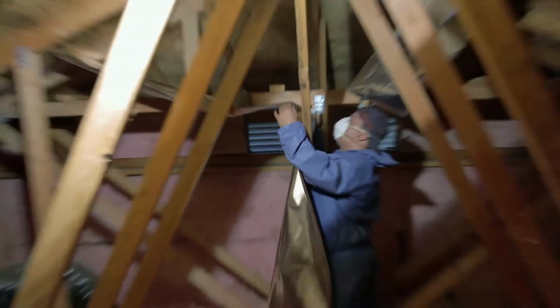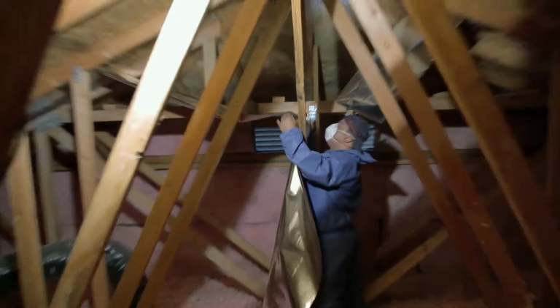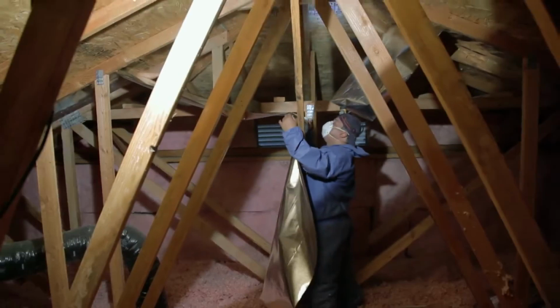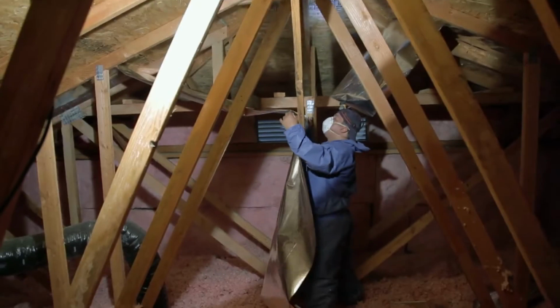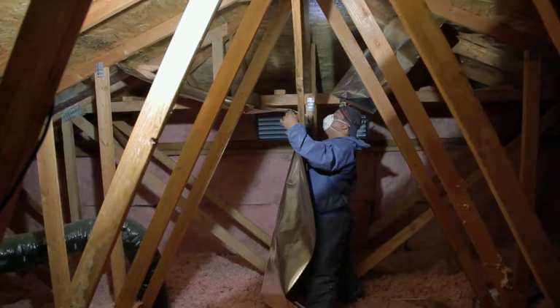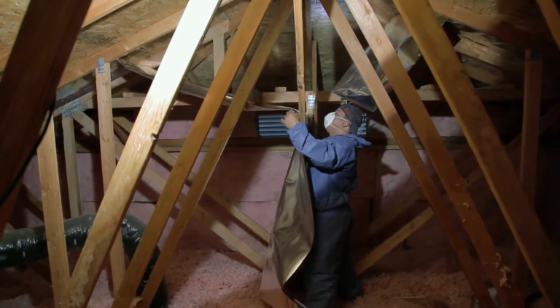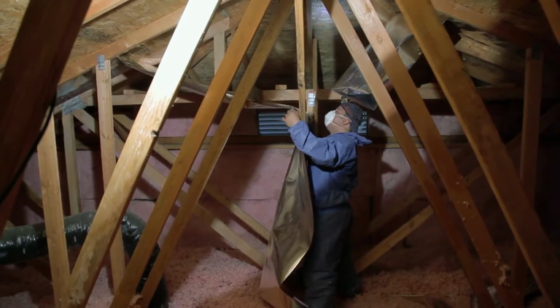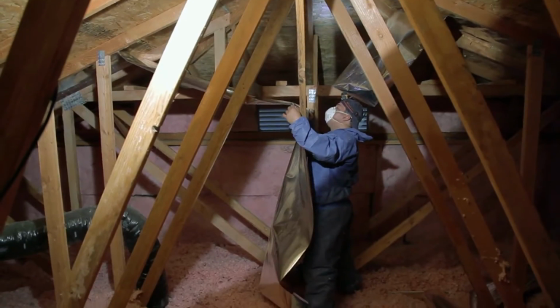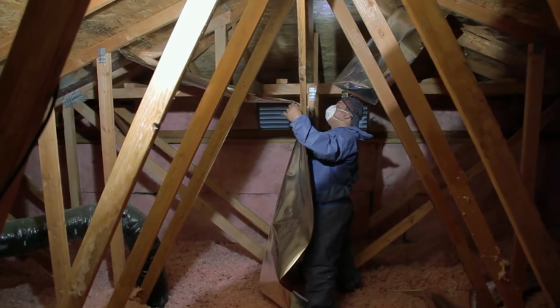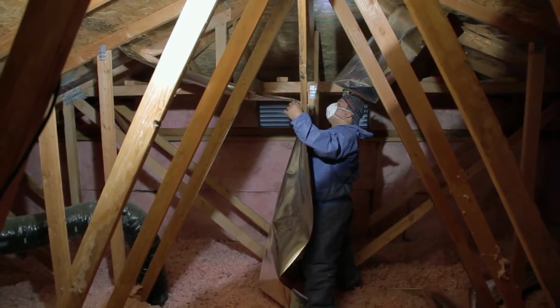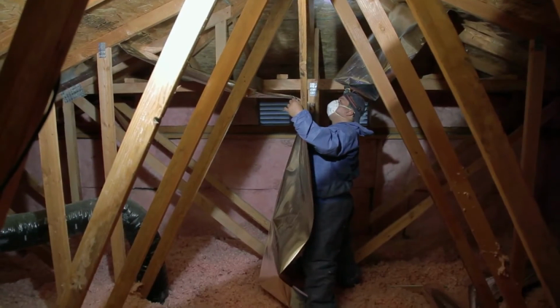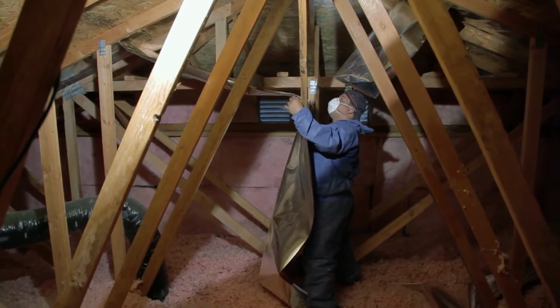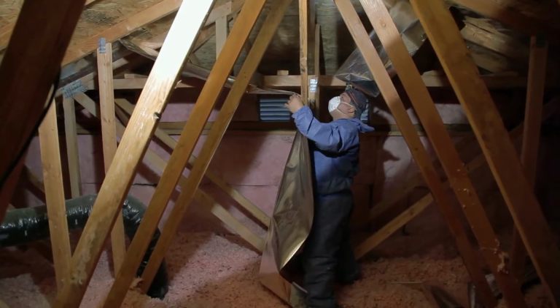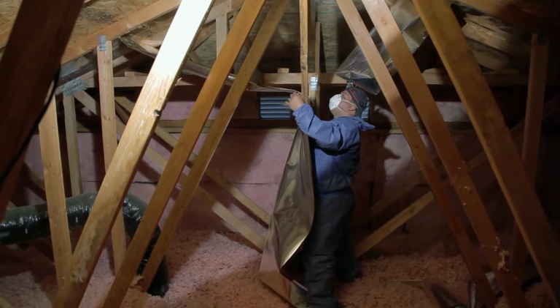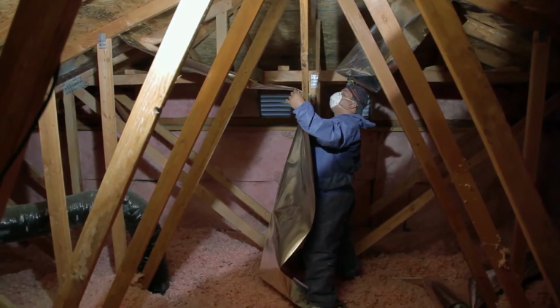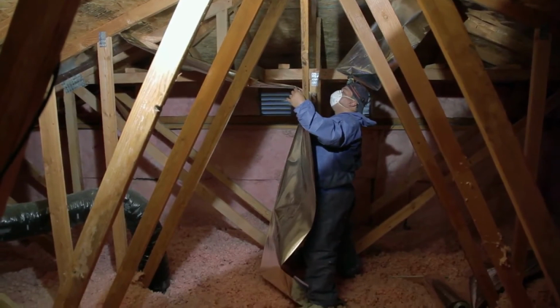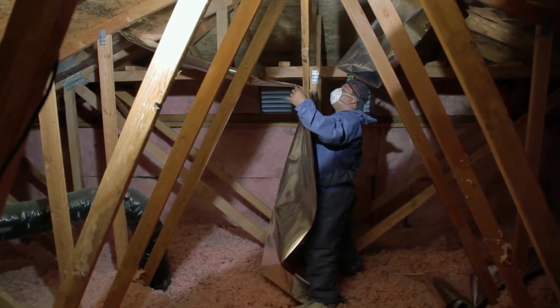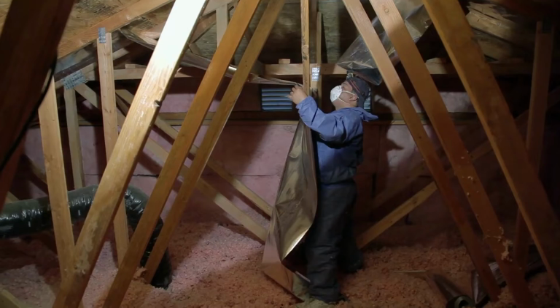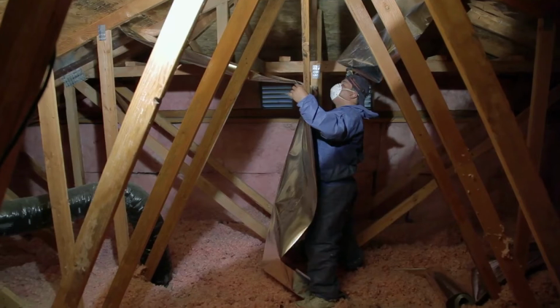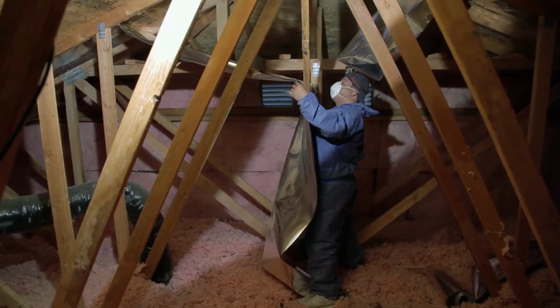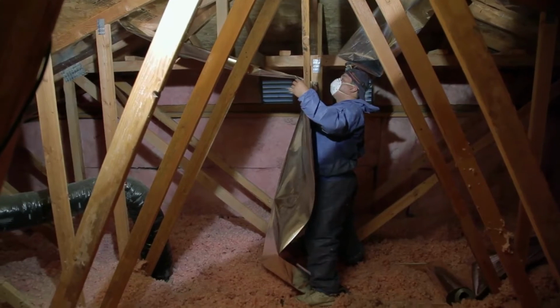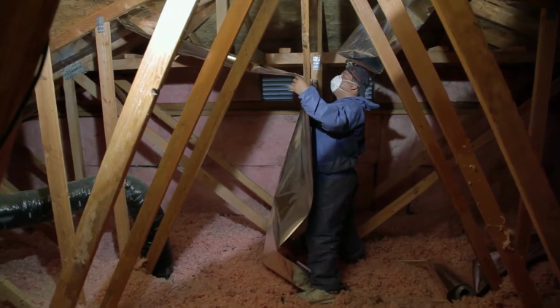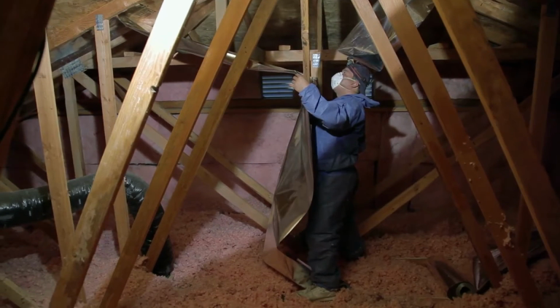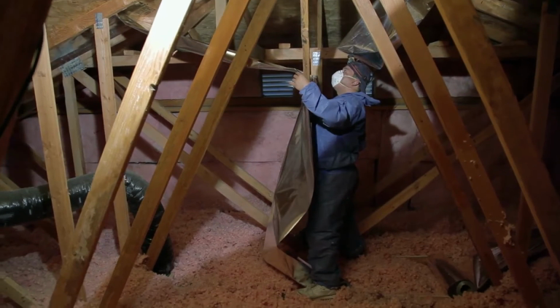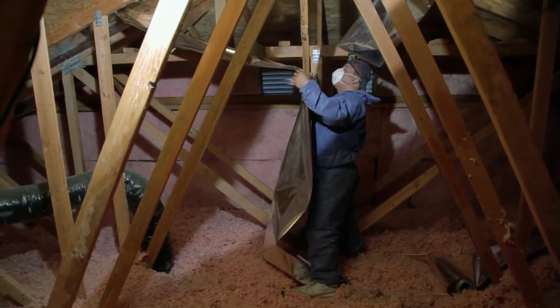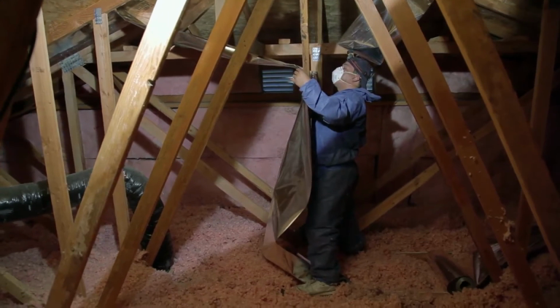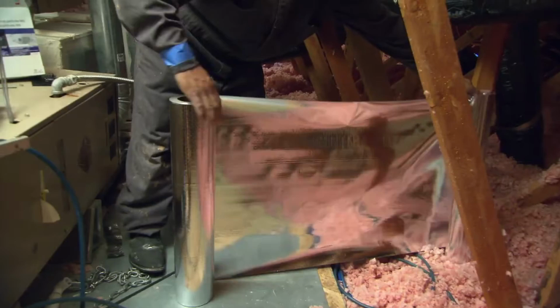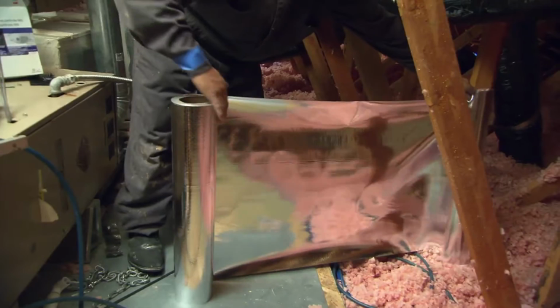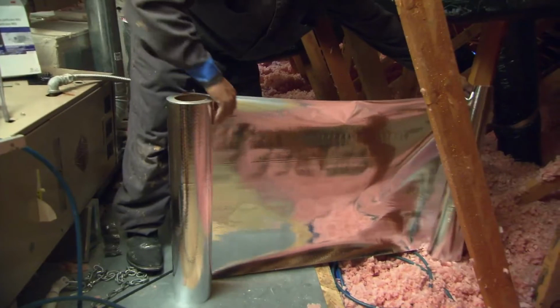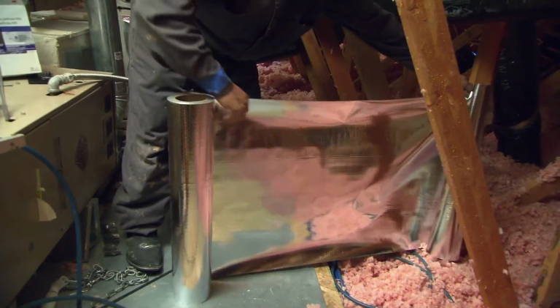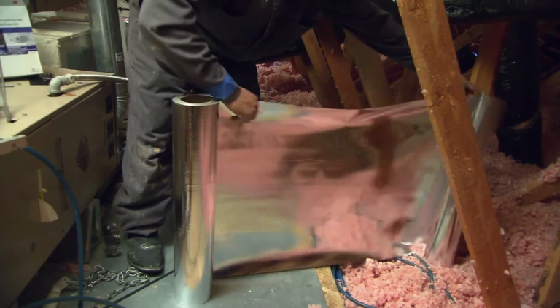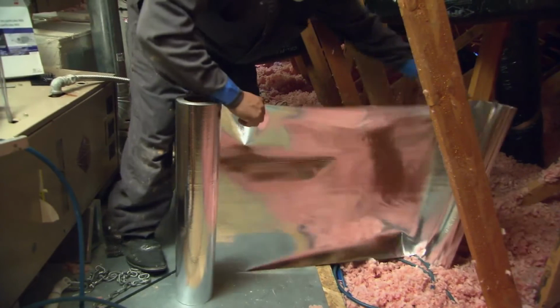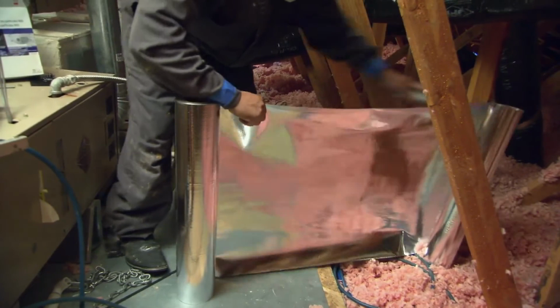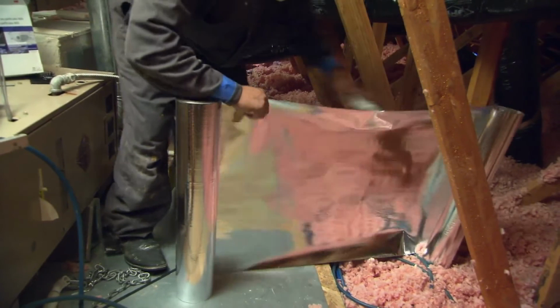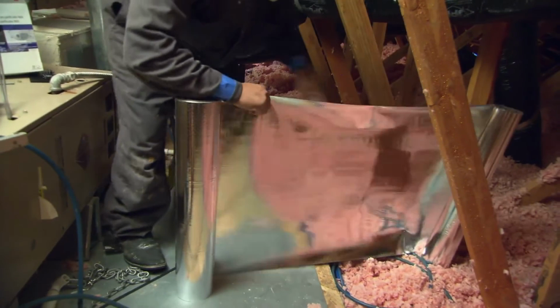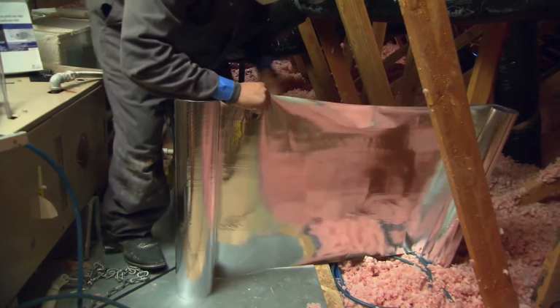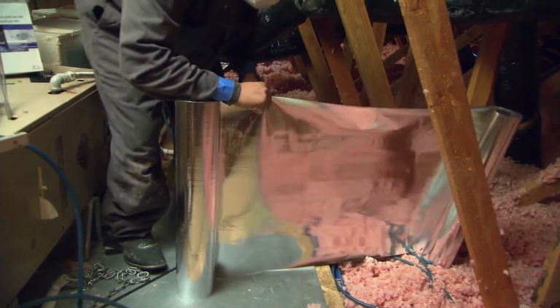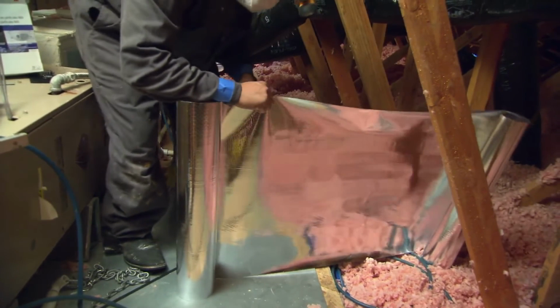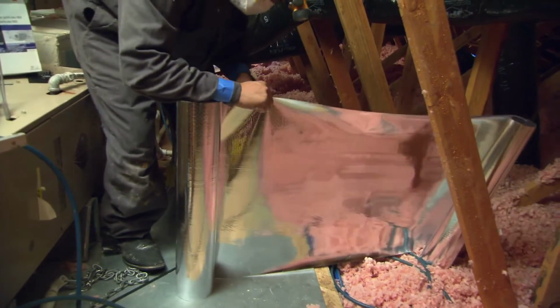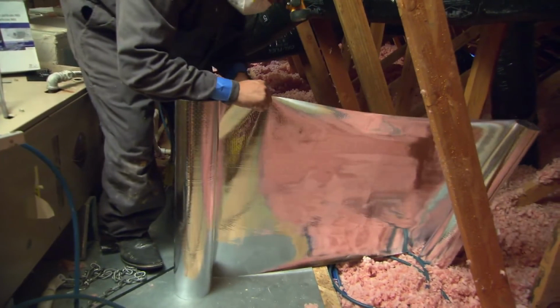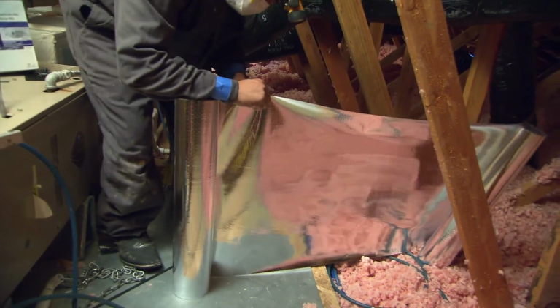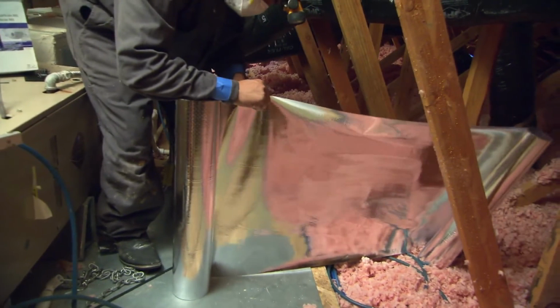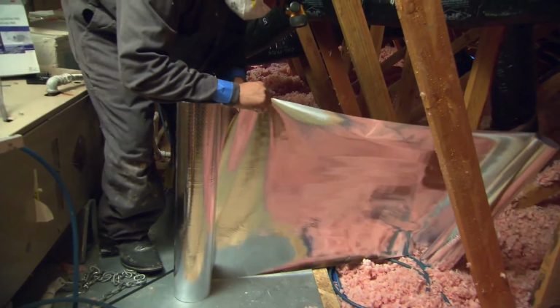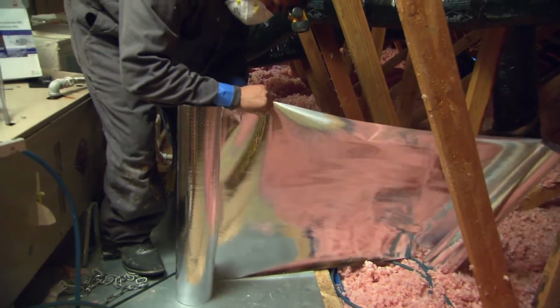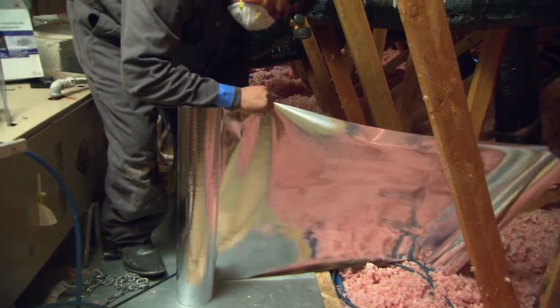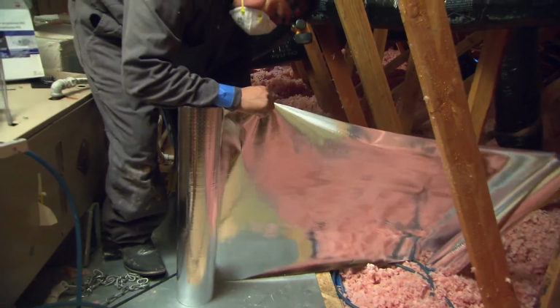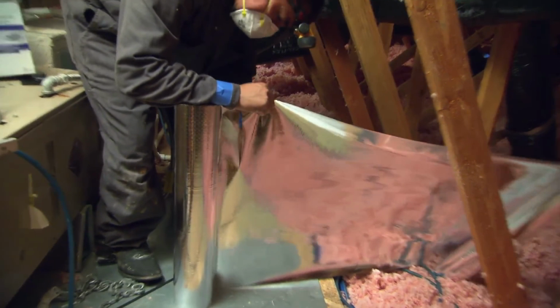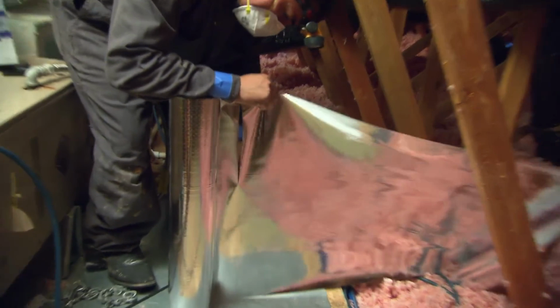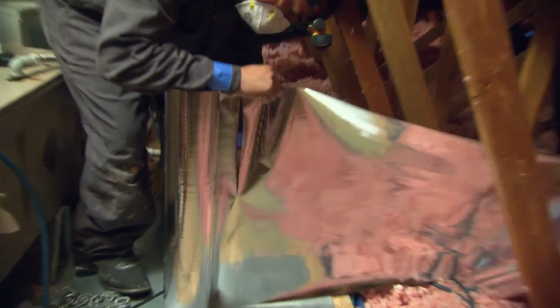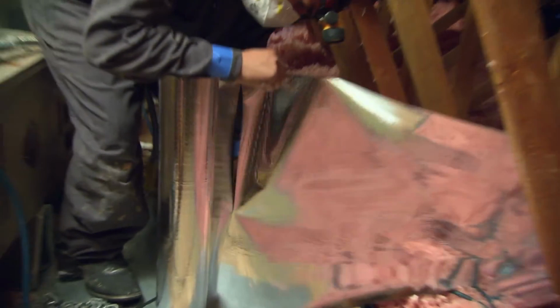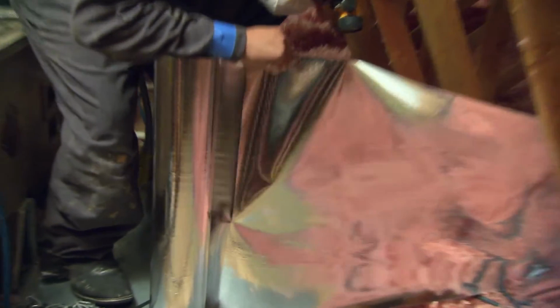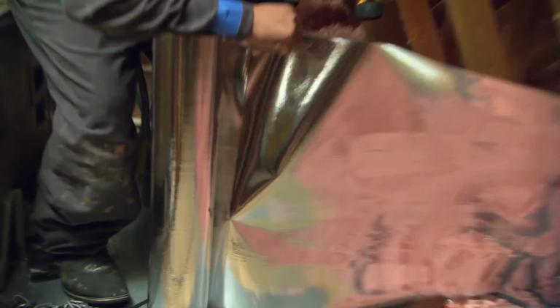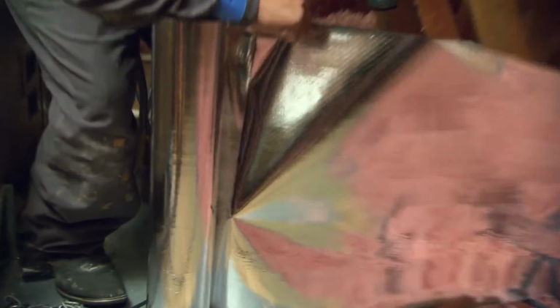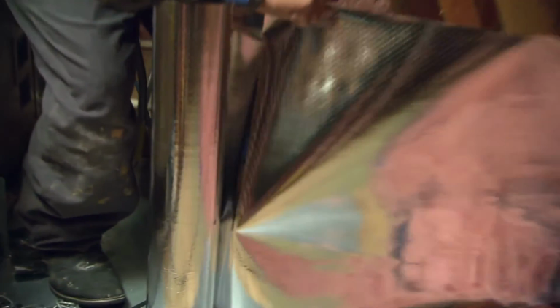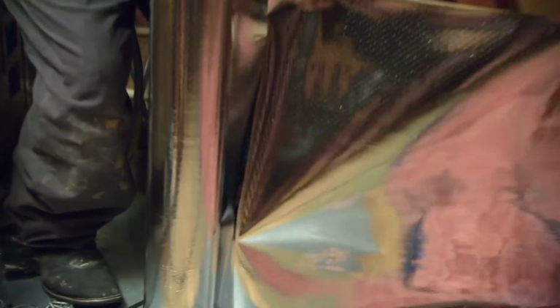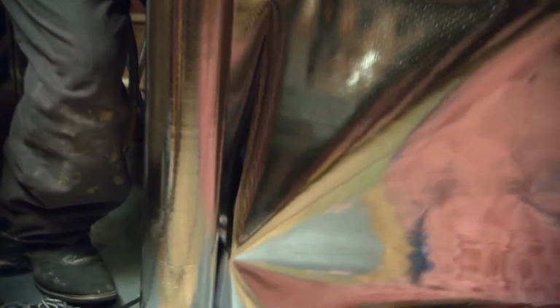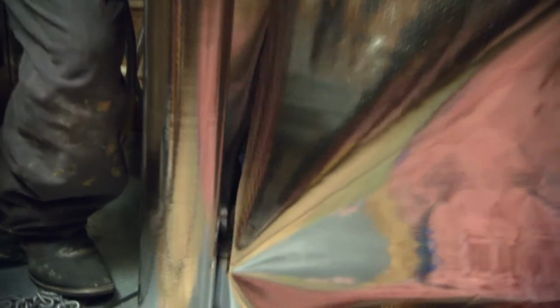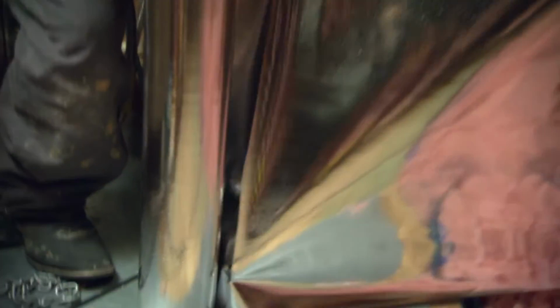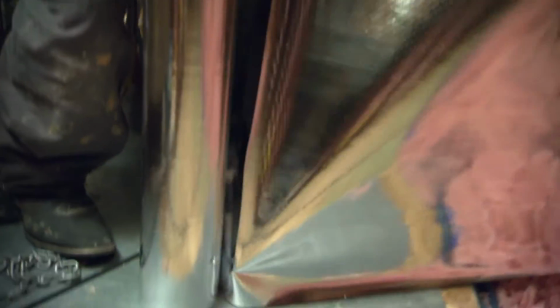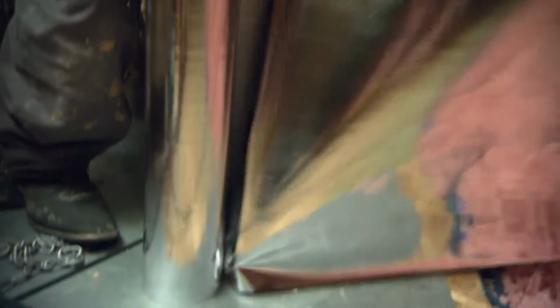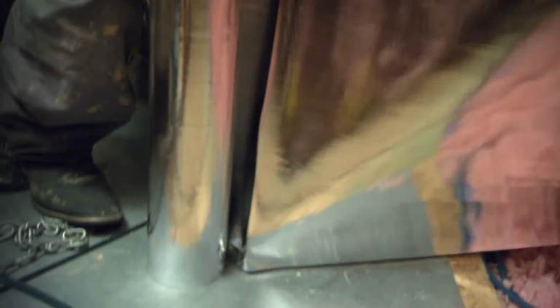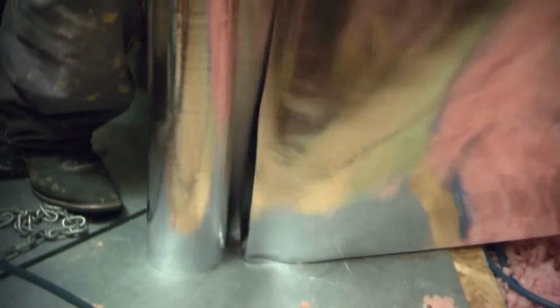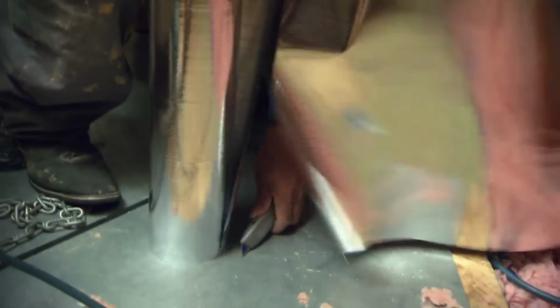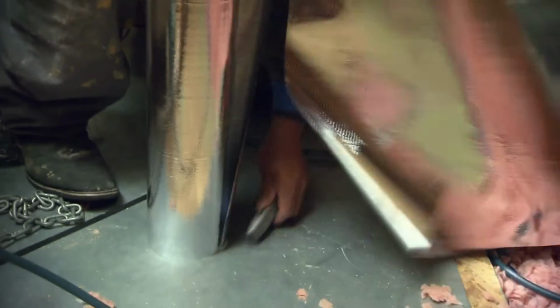Determine the approximate length and width of your attic ceiling. You may want to cut the attic foil into shorter lengths so it's easier to handle.